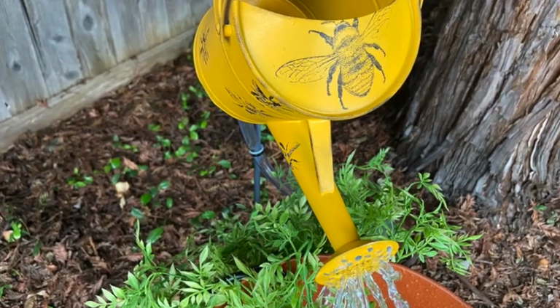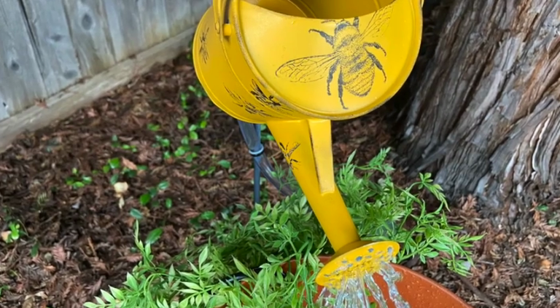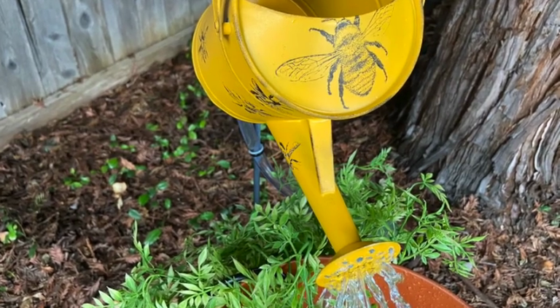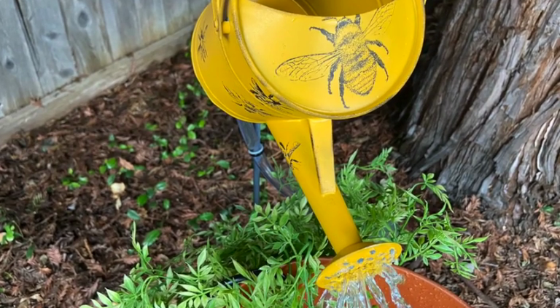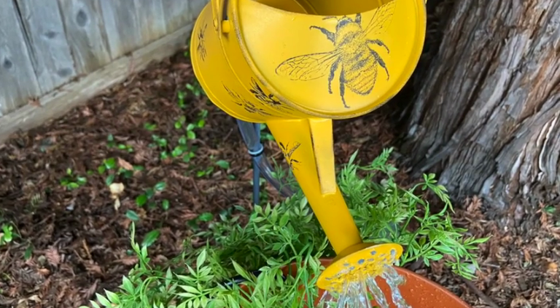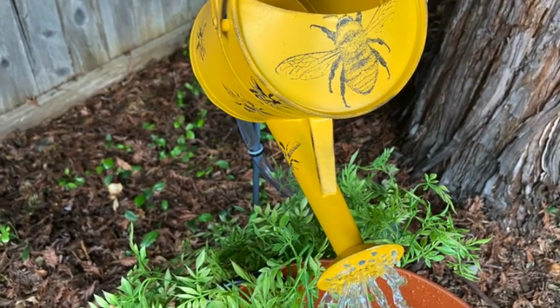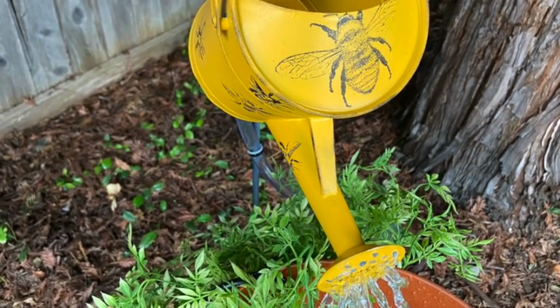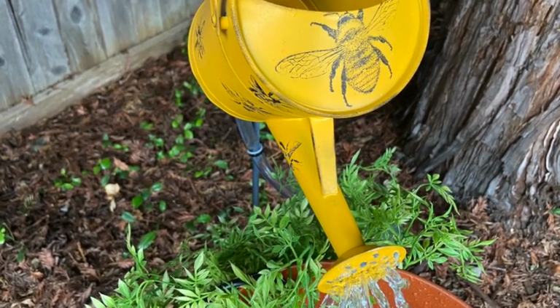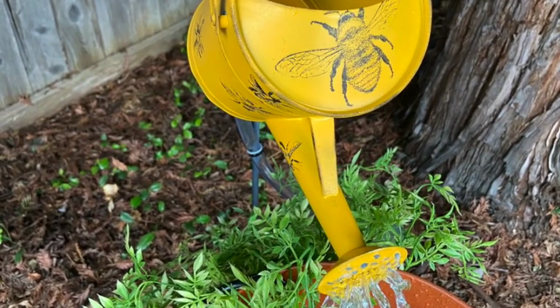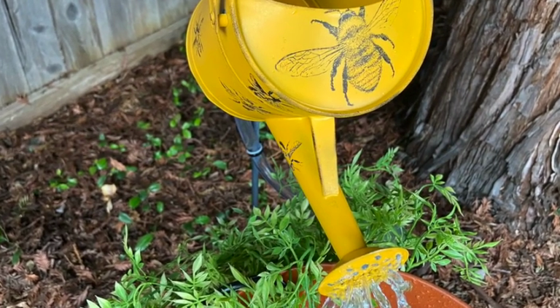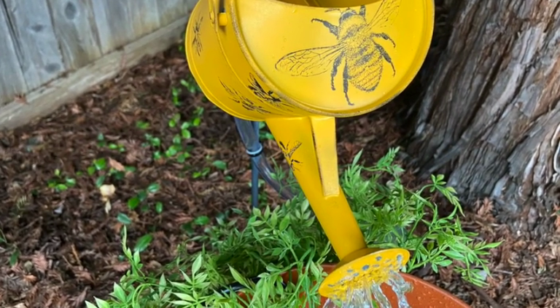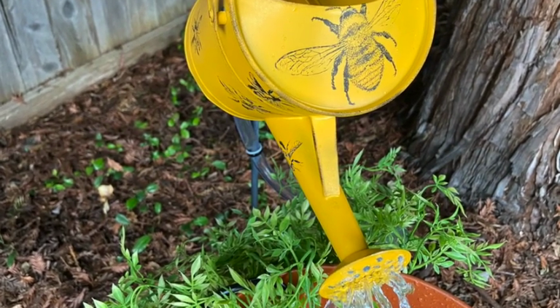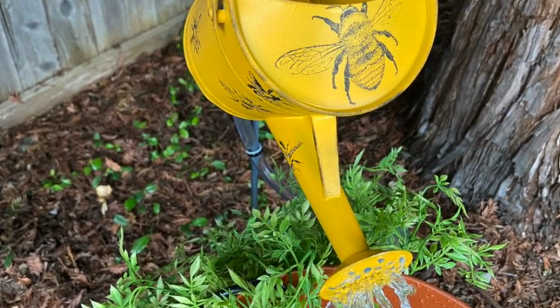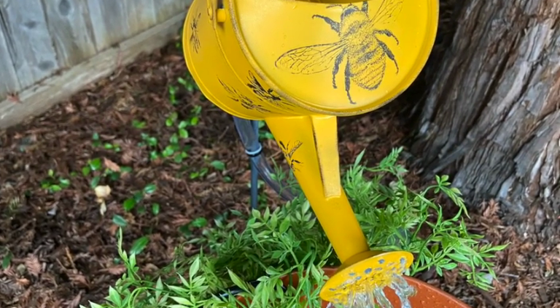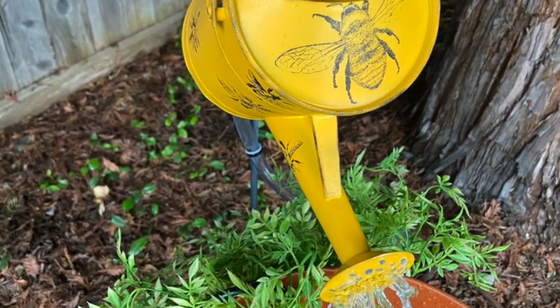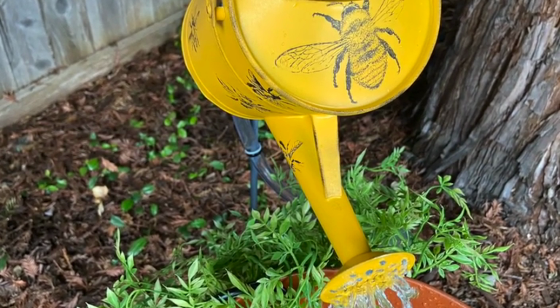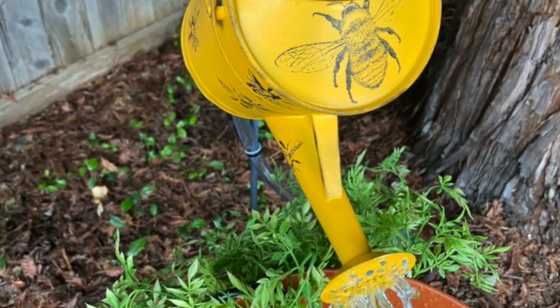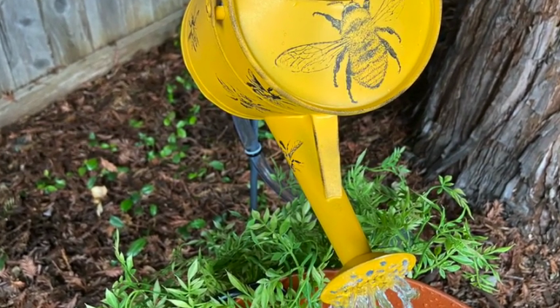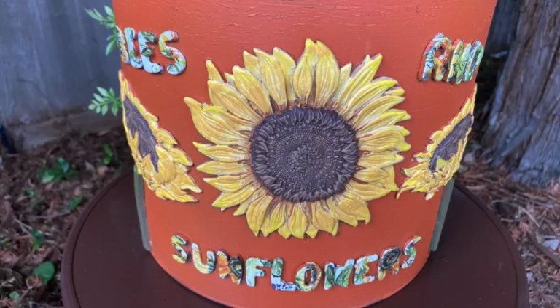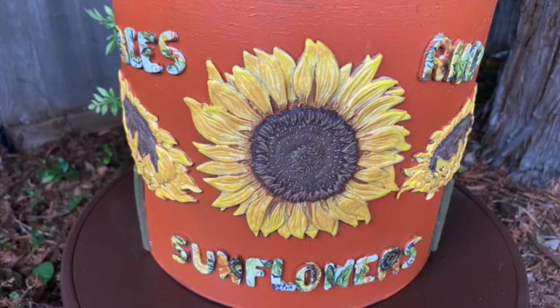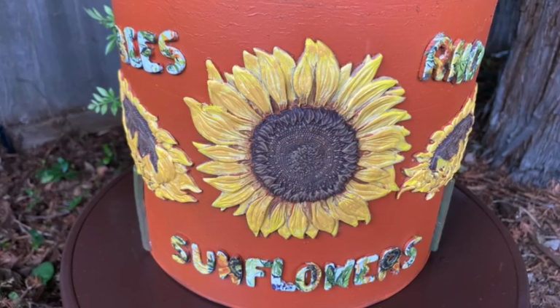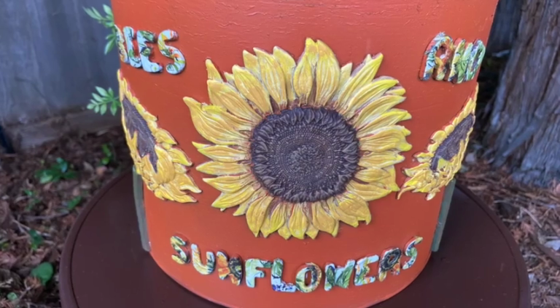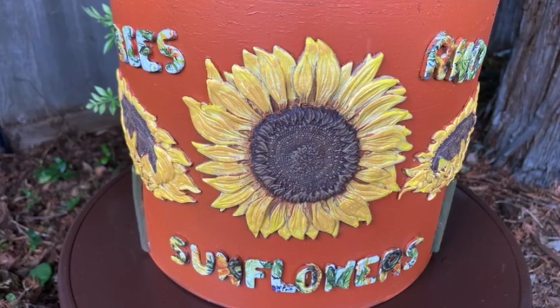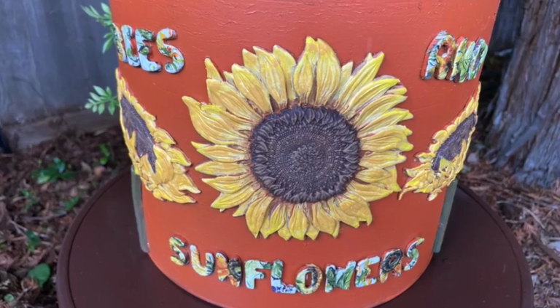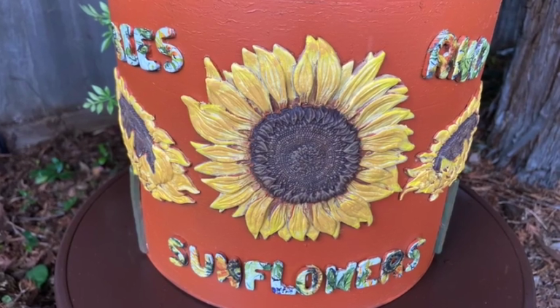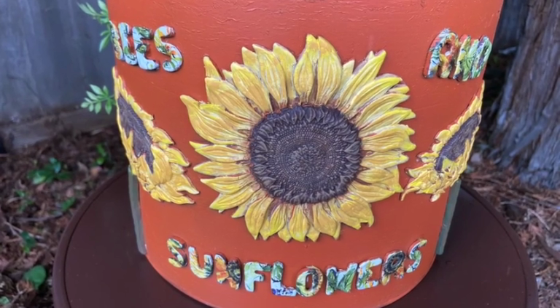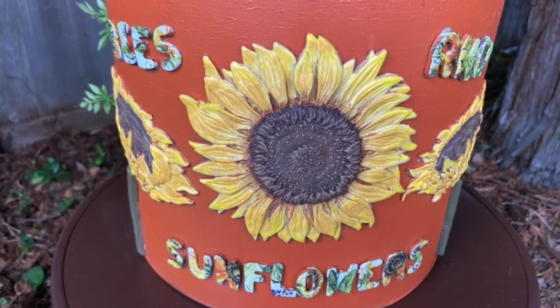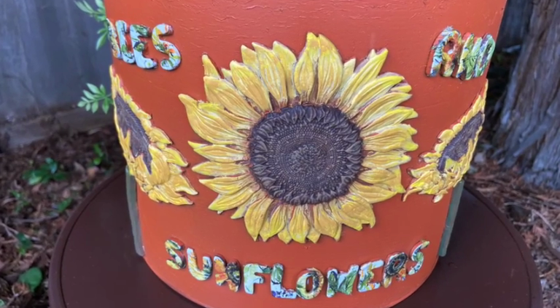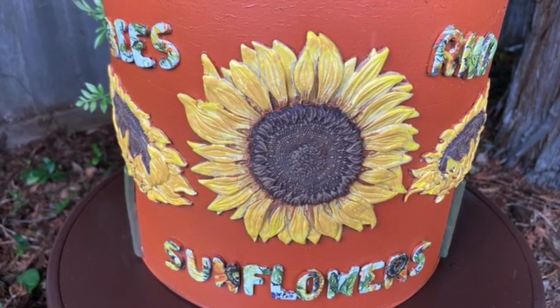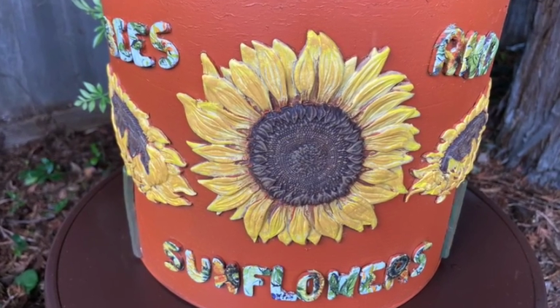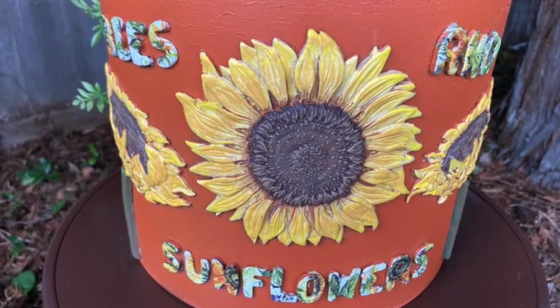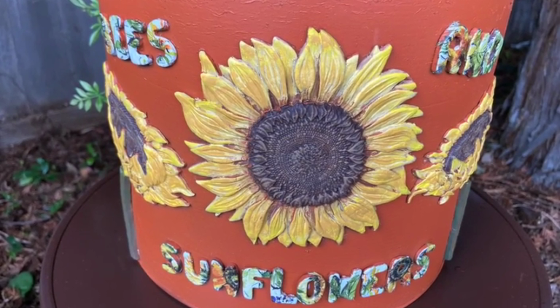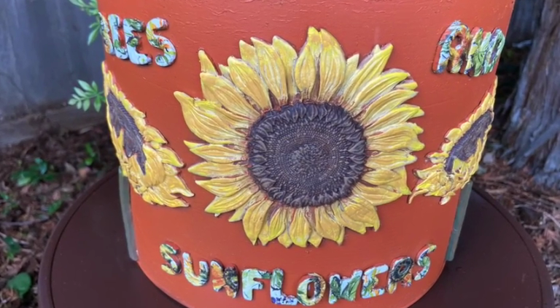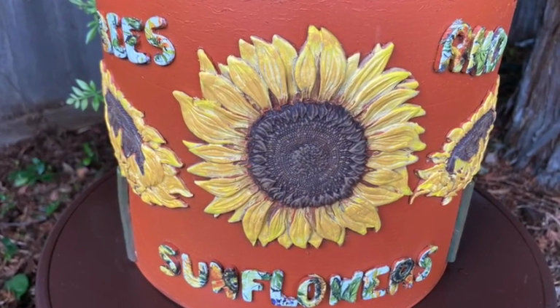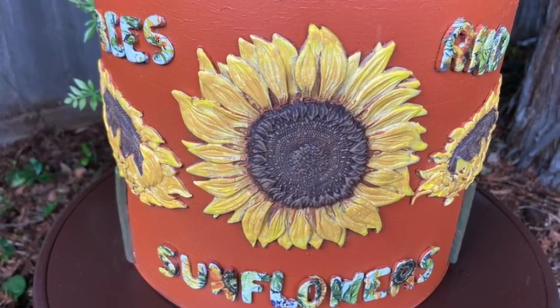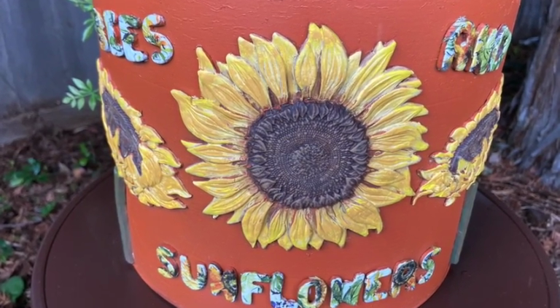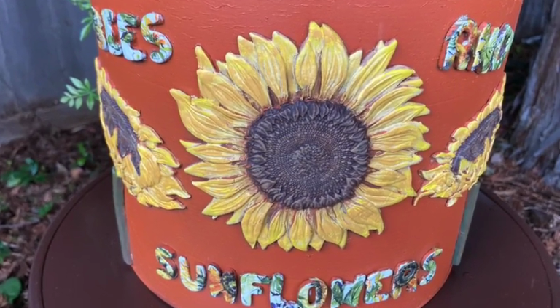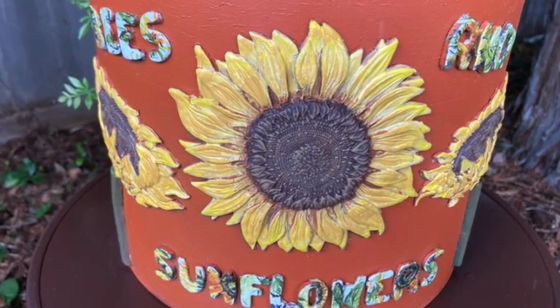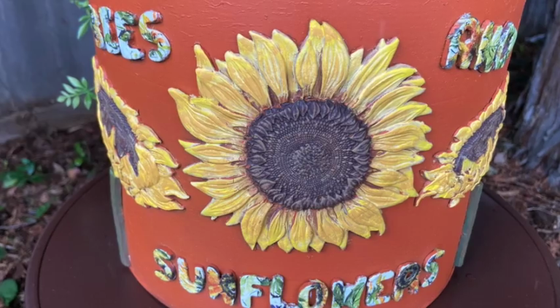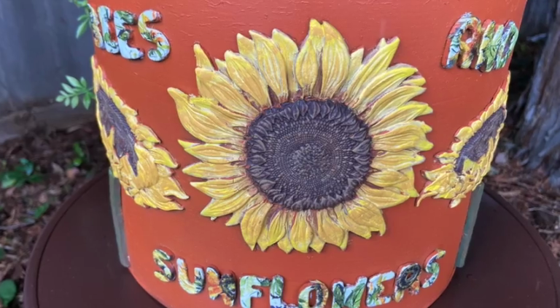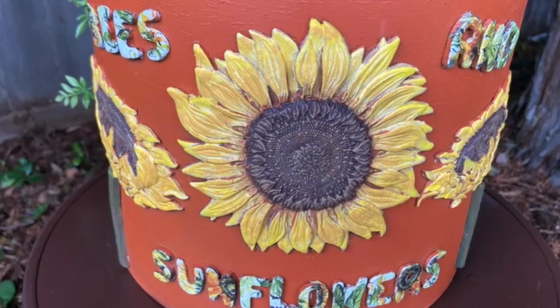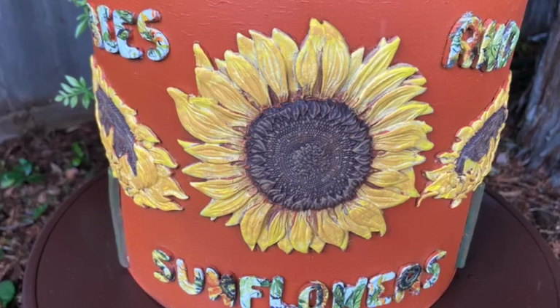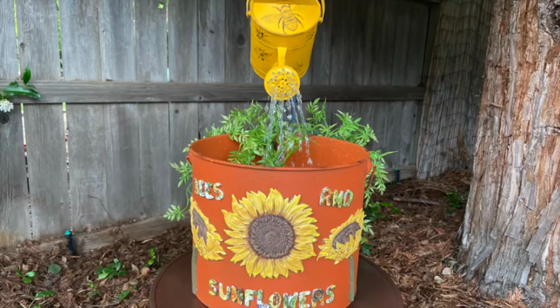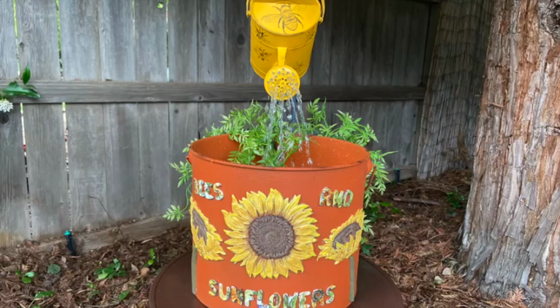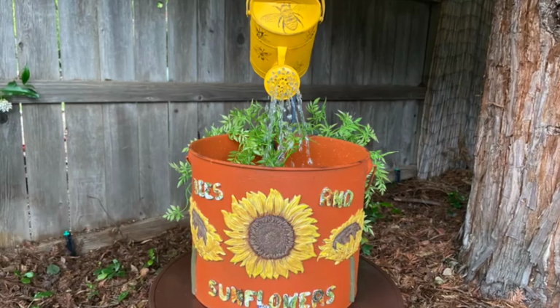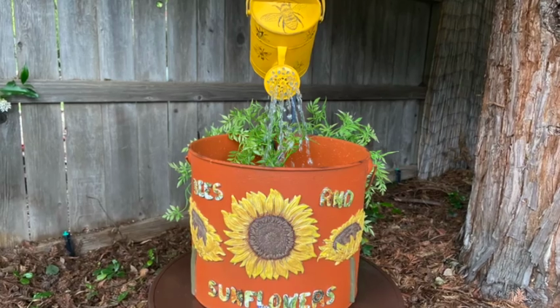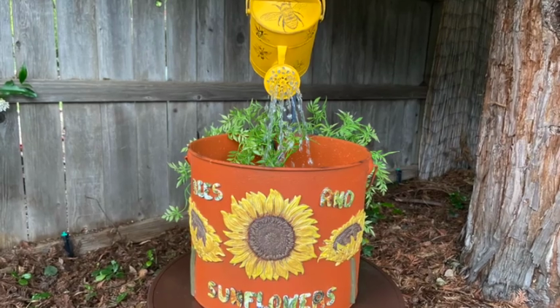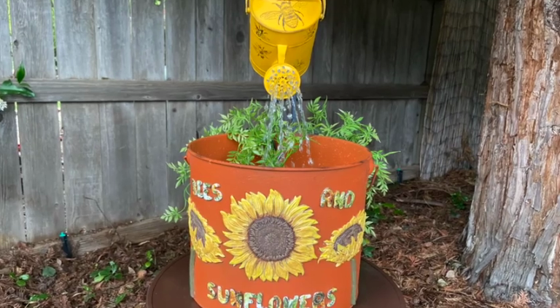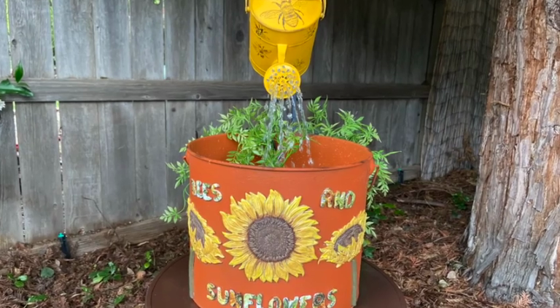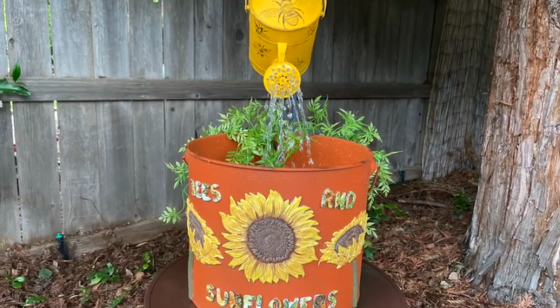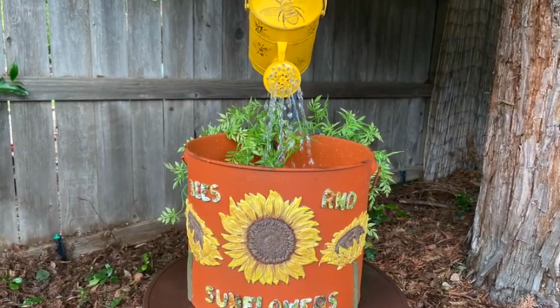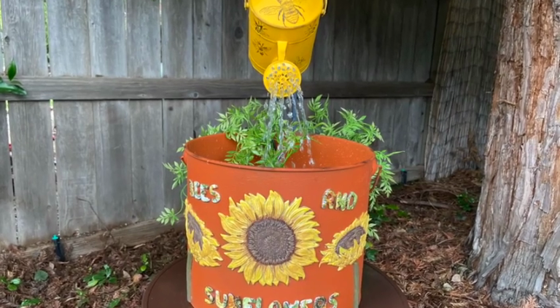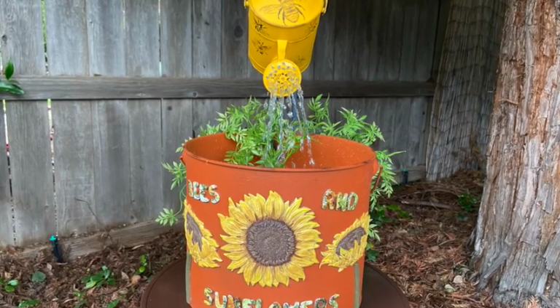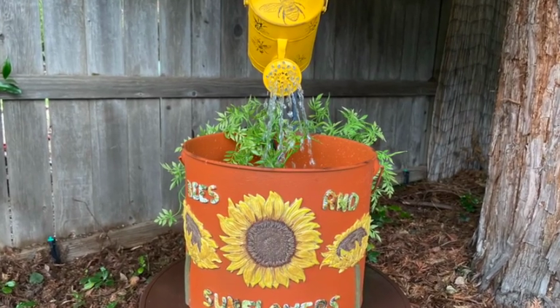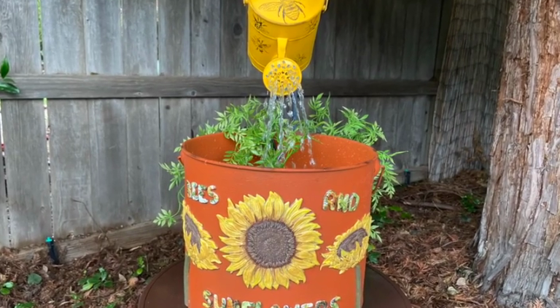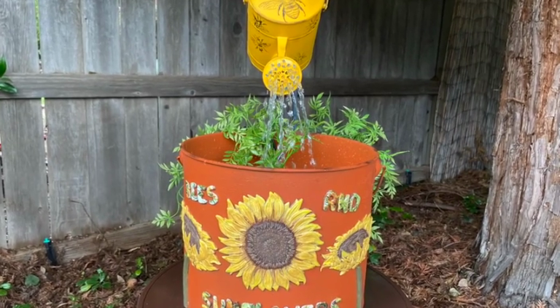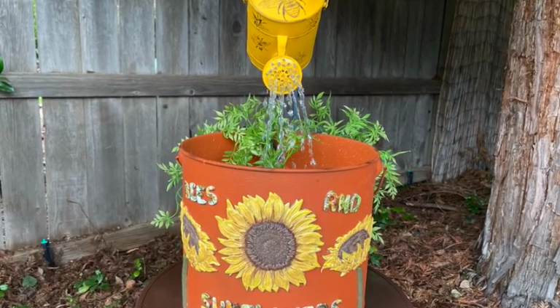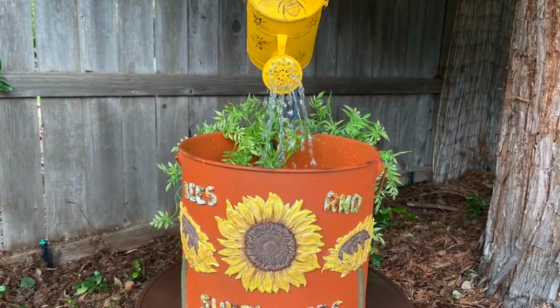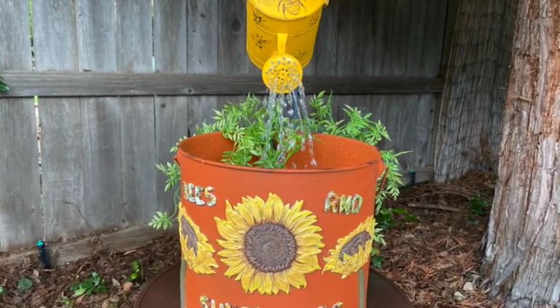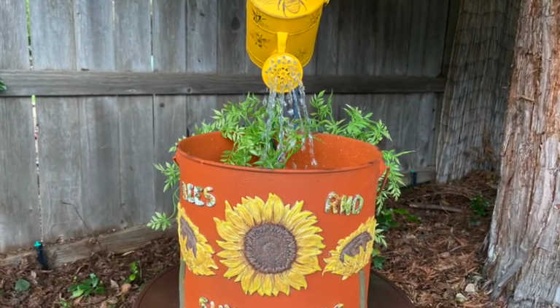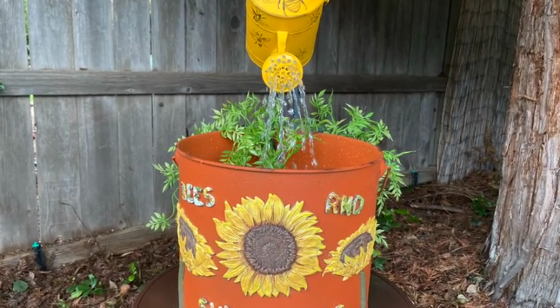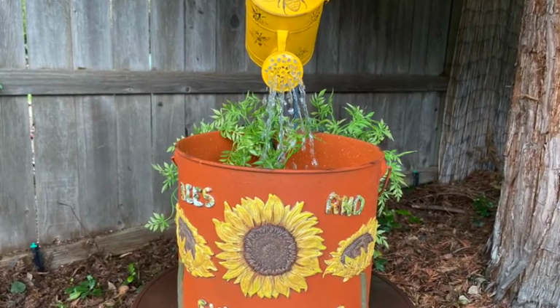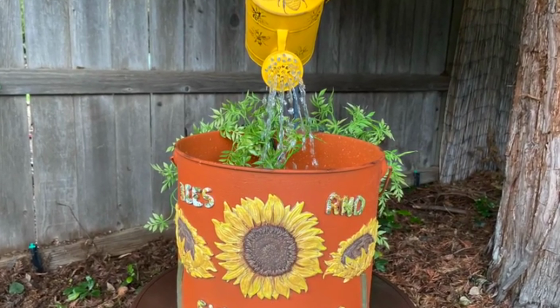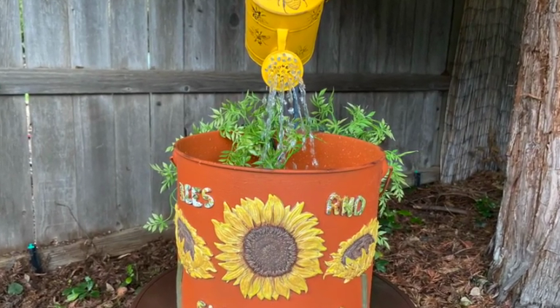It's create day my friends. Today I am transforming an old bucket and watering can into a soothing water feature.